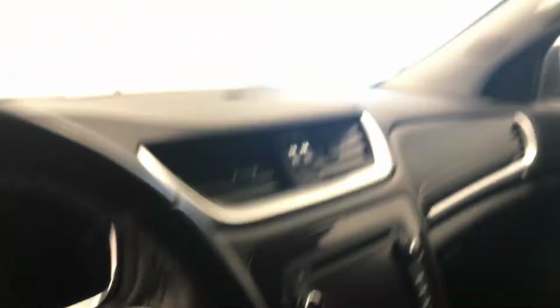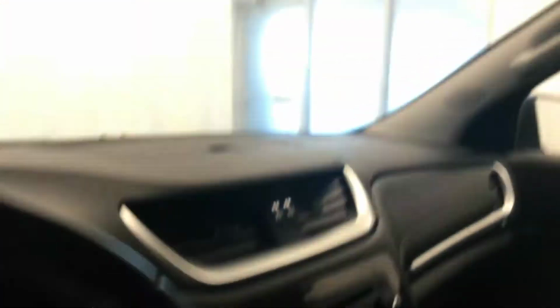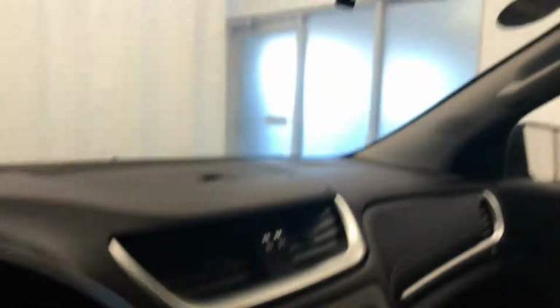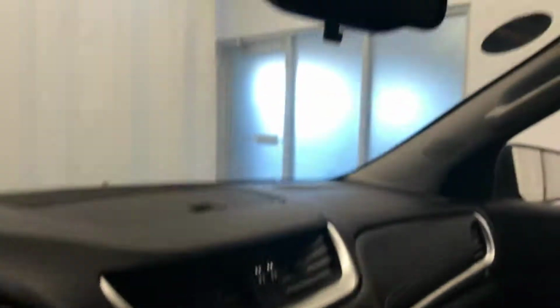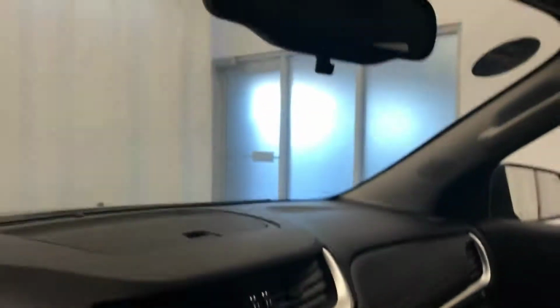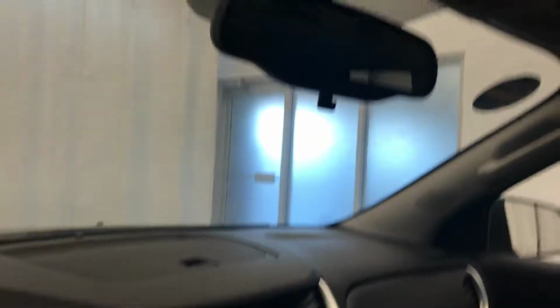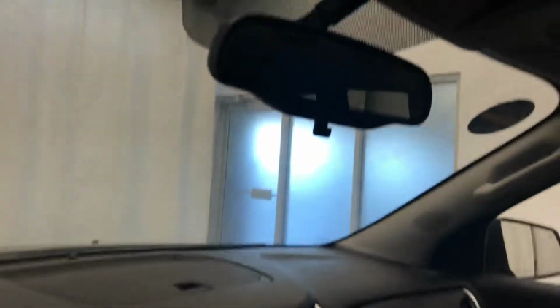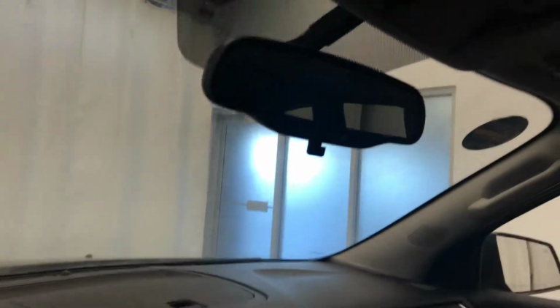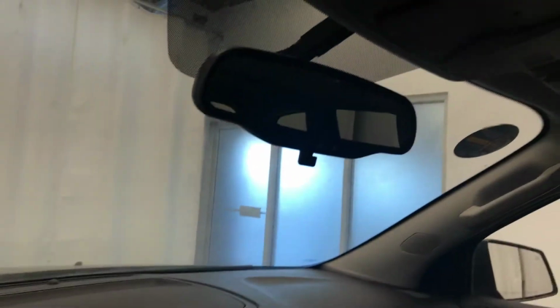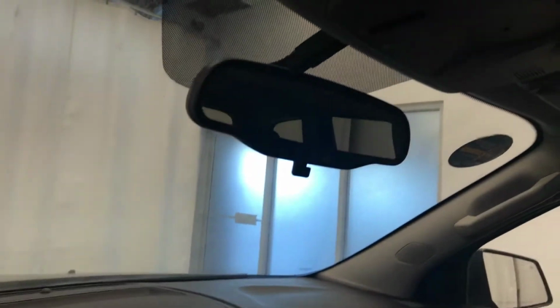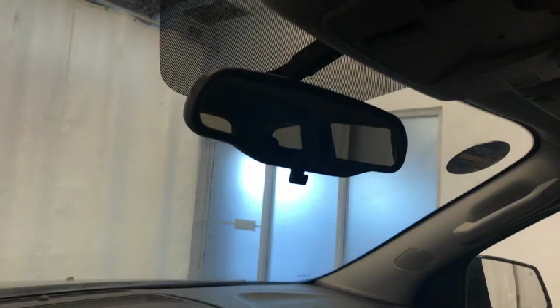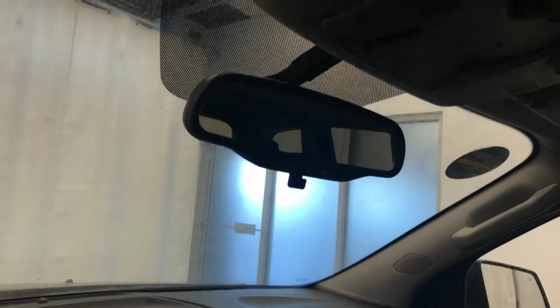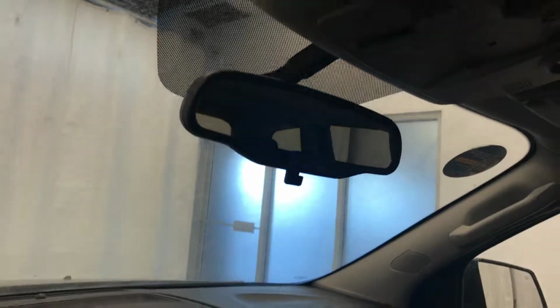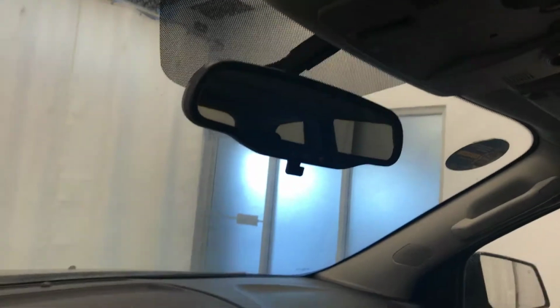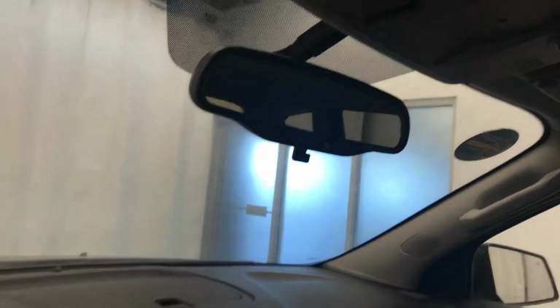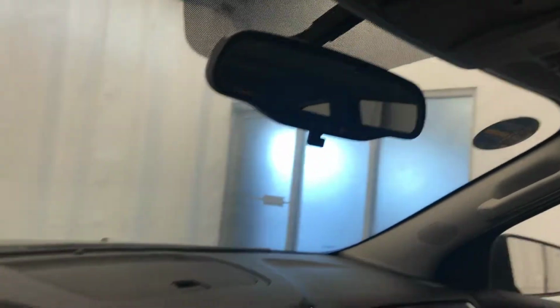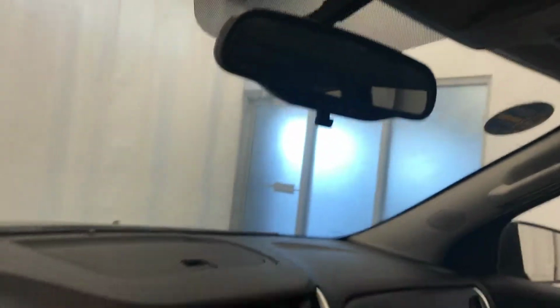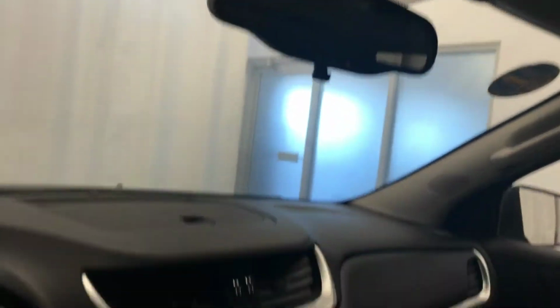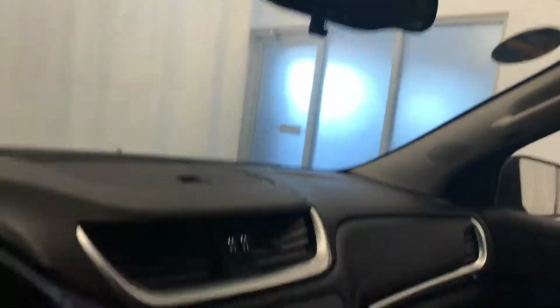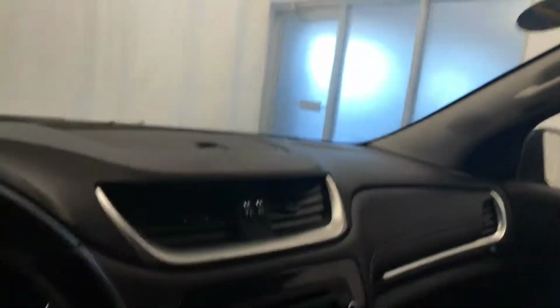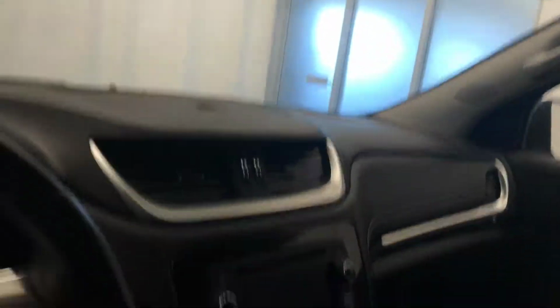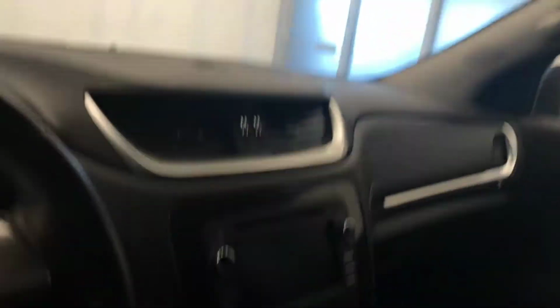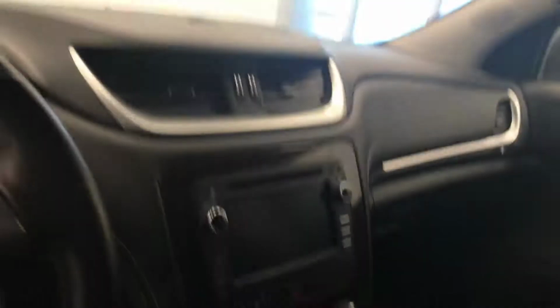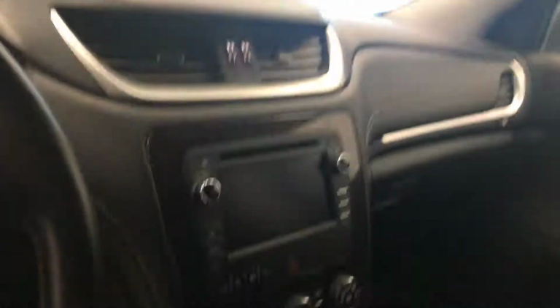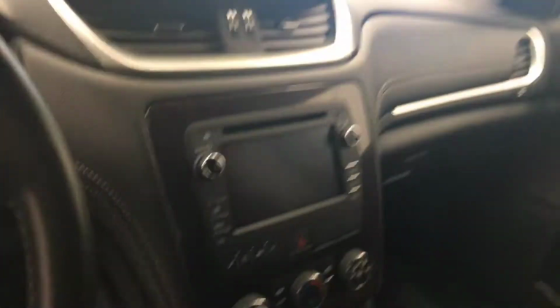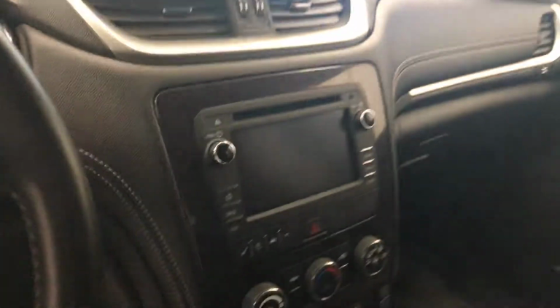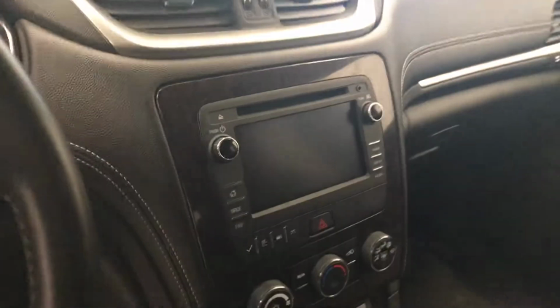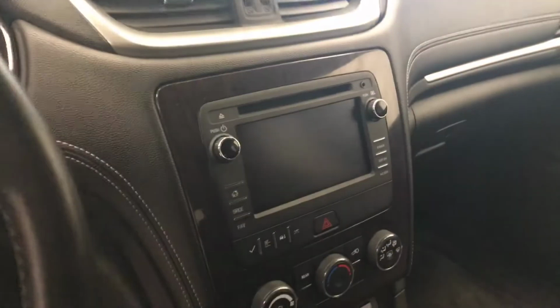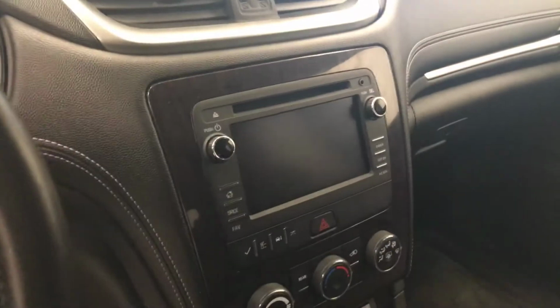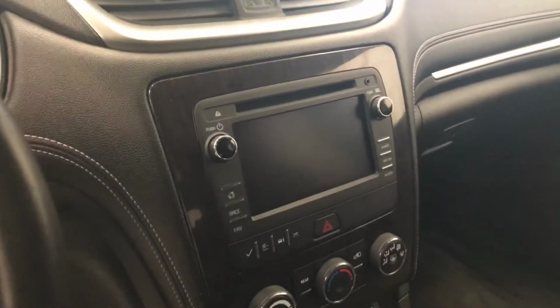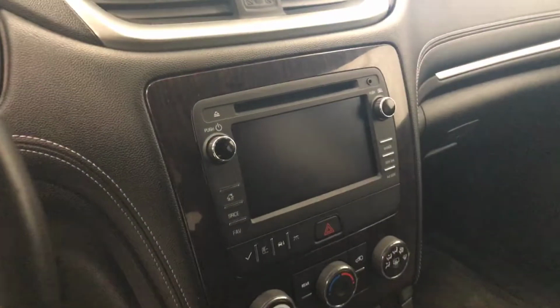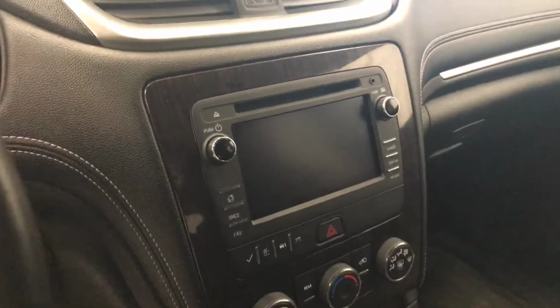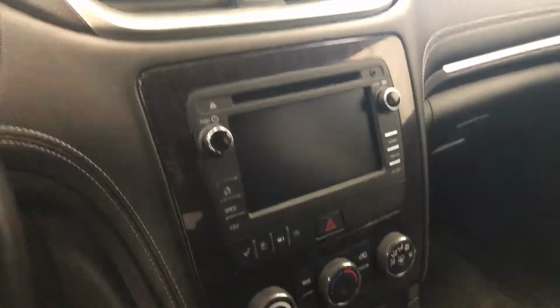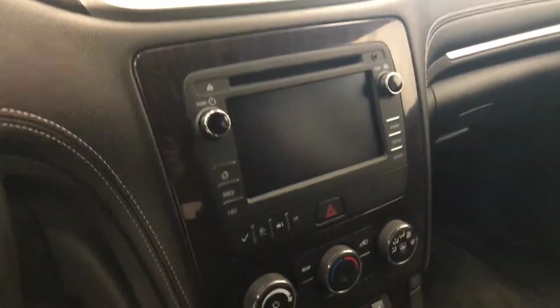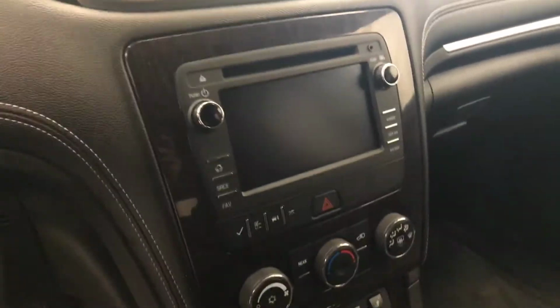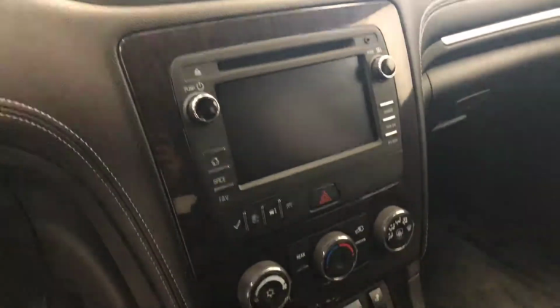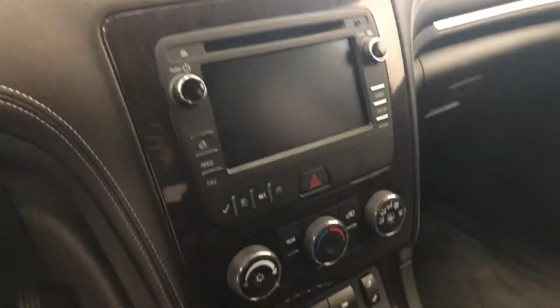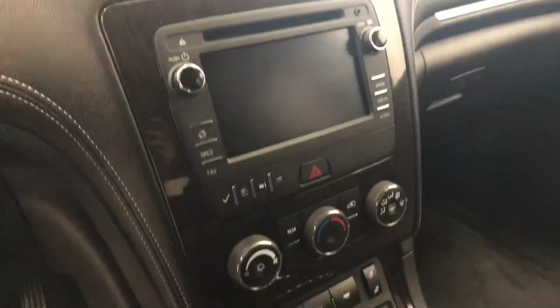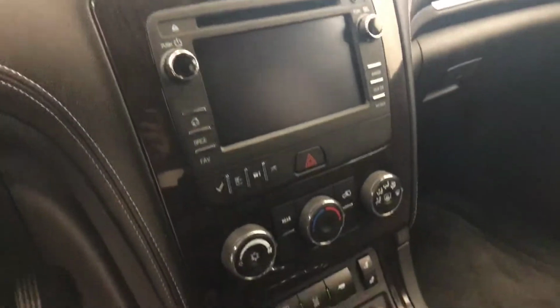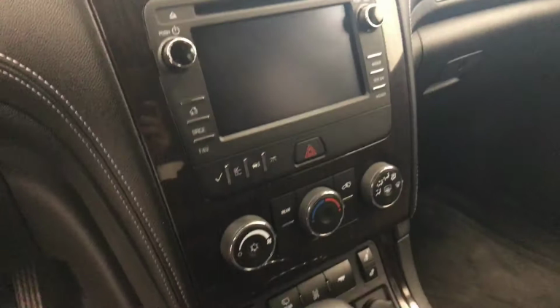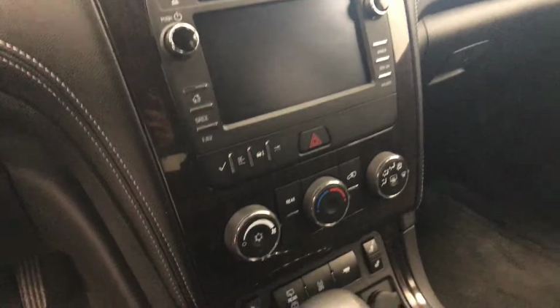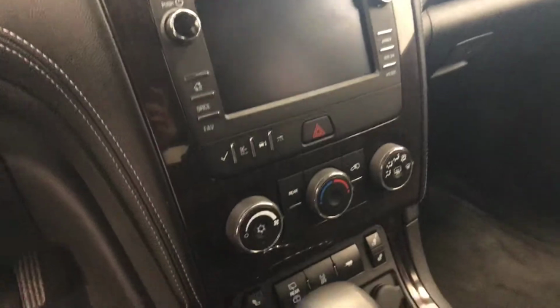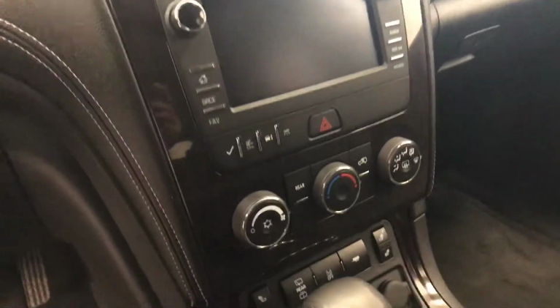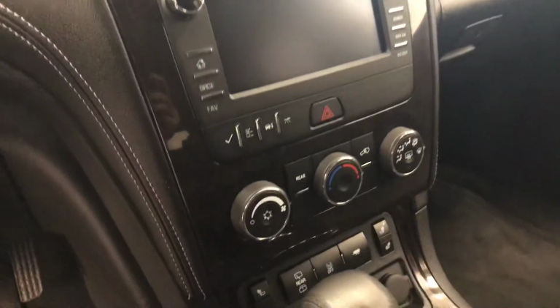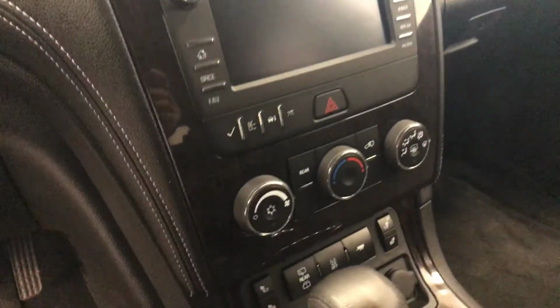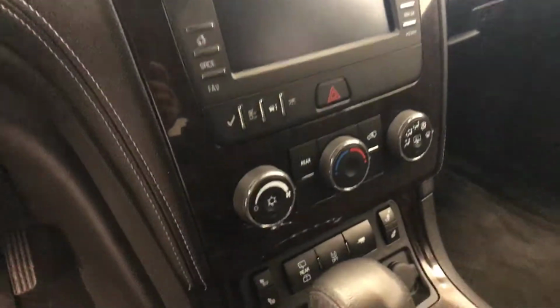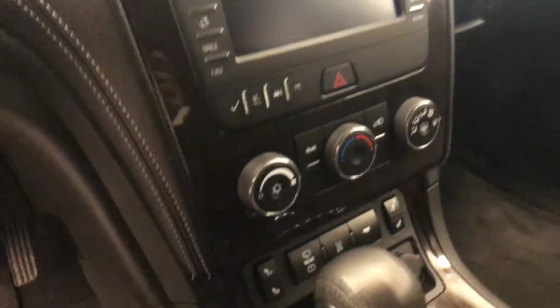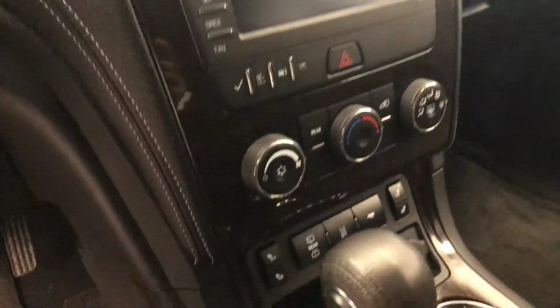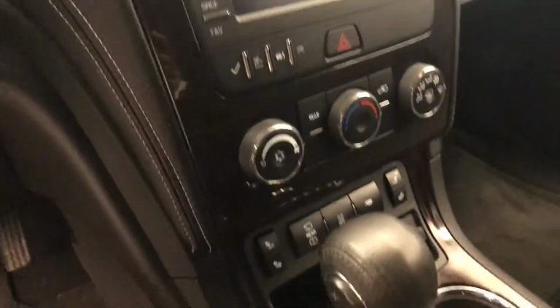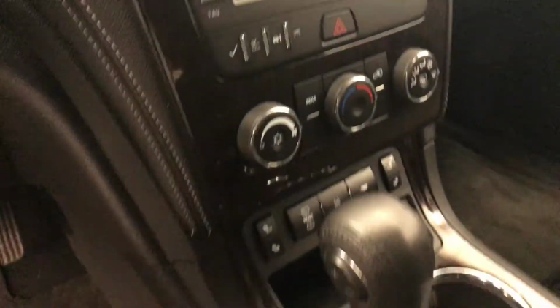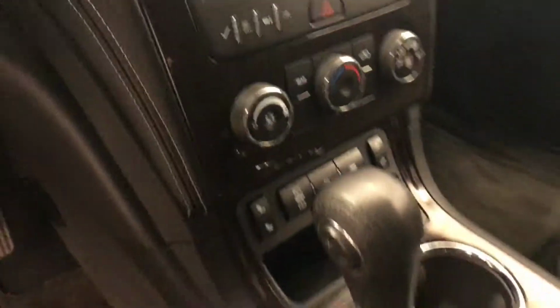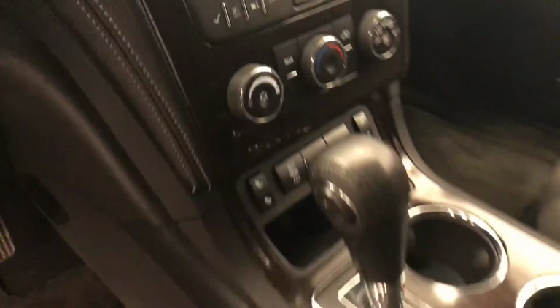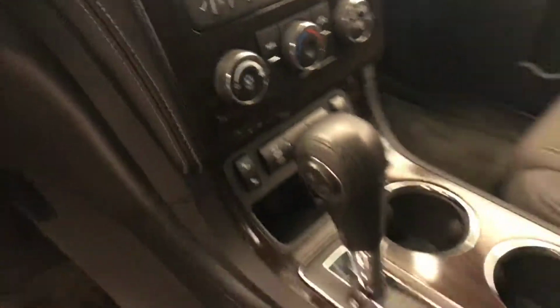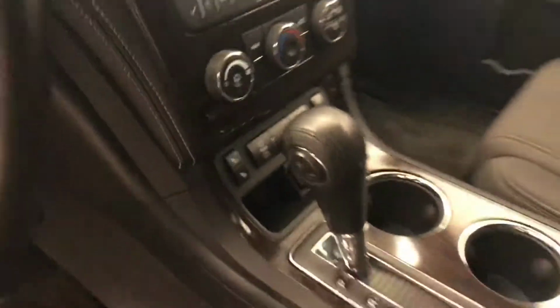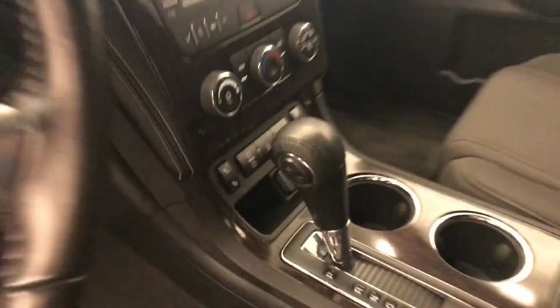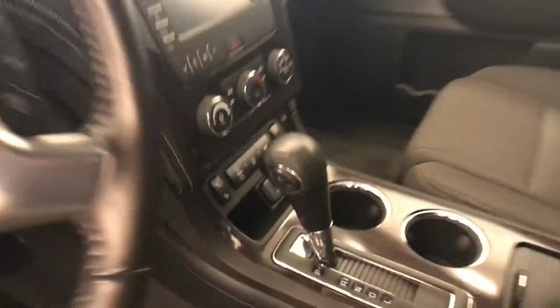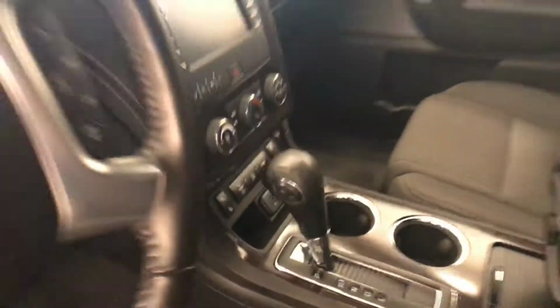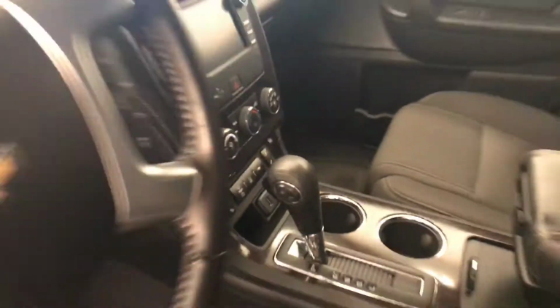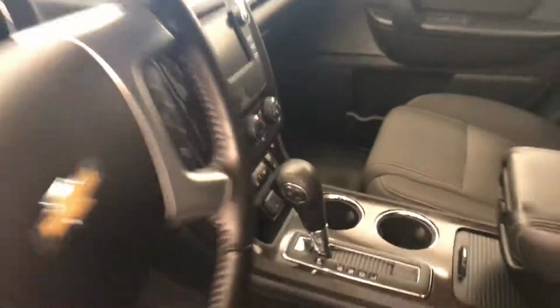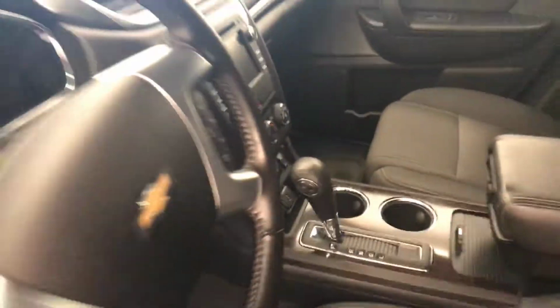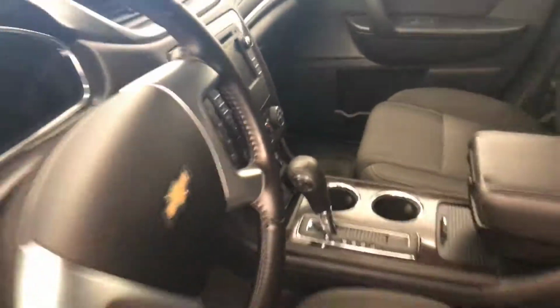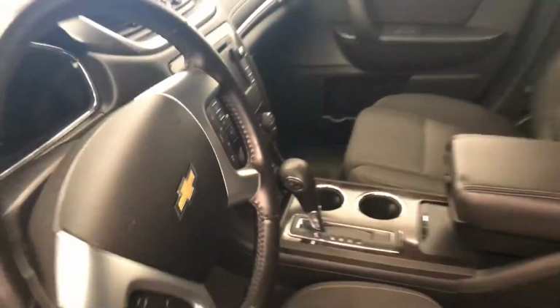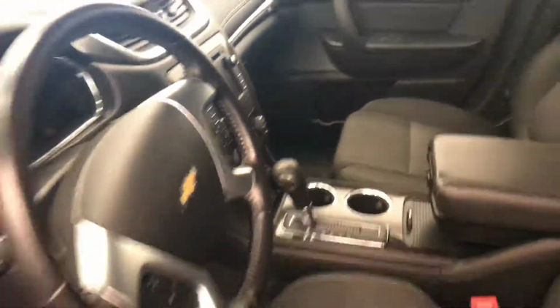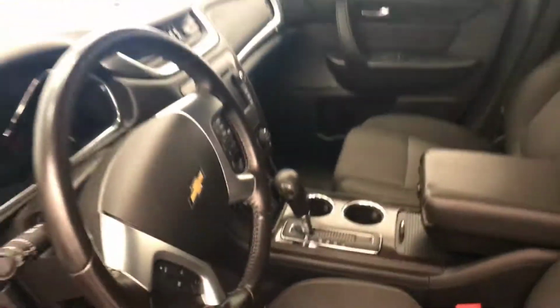OnStar 4G LTE, CD AM FM radio with auxiliary, climate control with AC and heated seats, and our interior color is black.